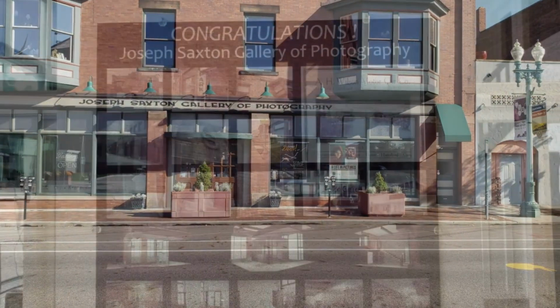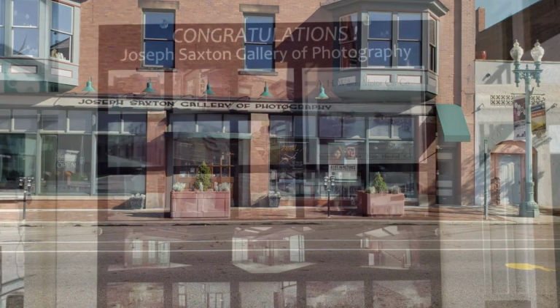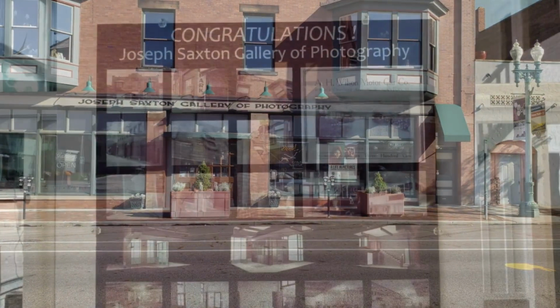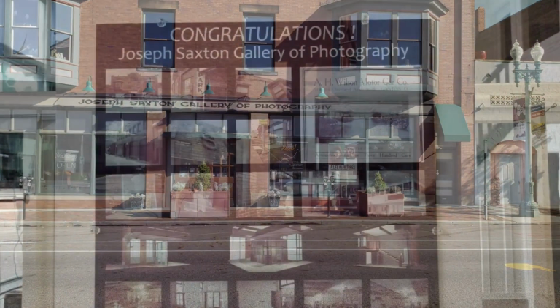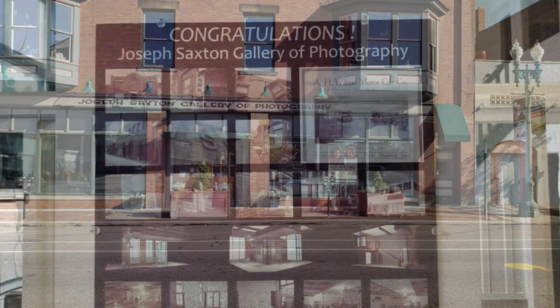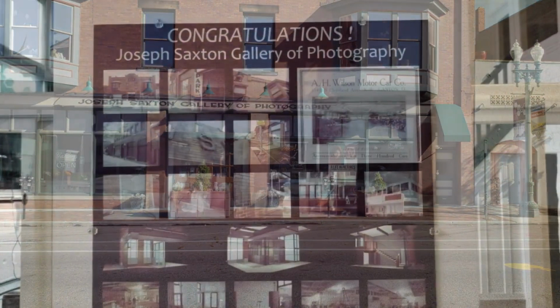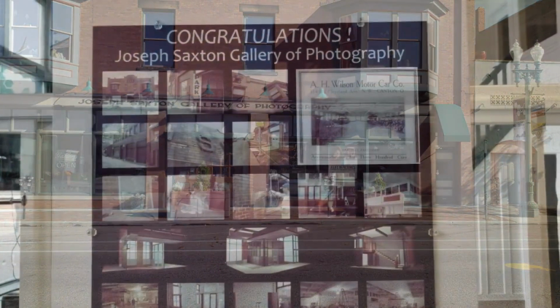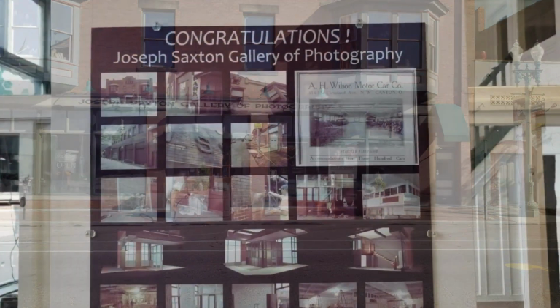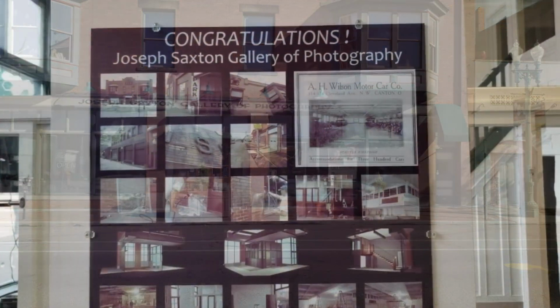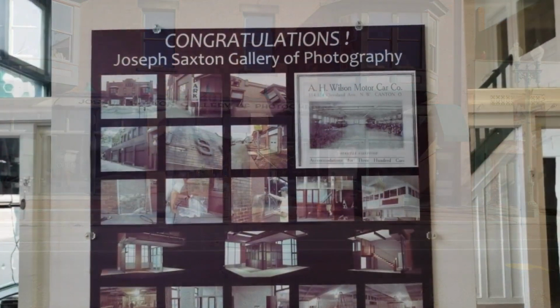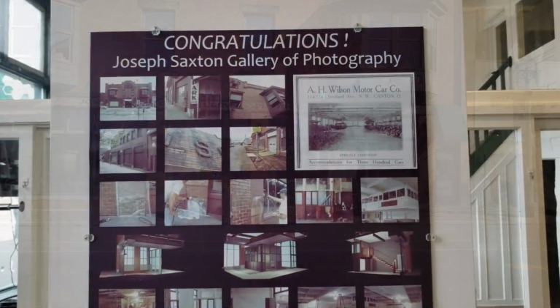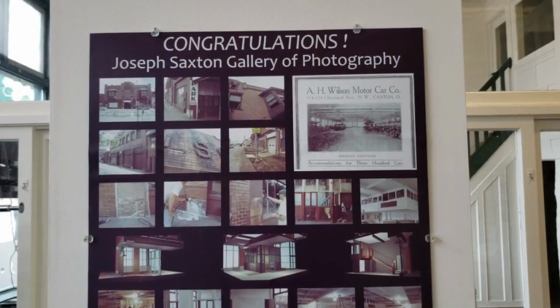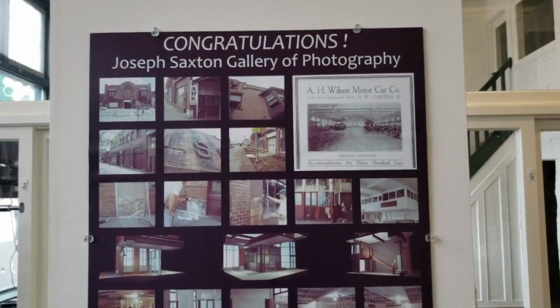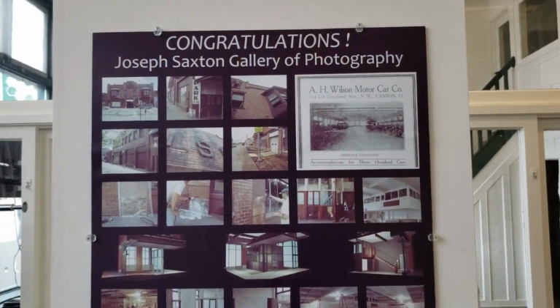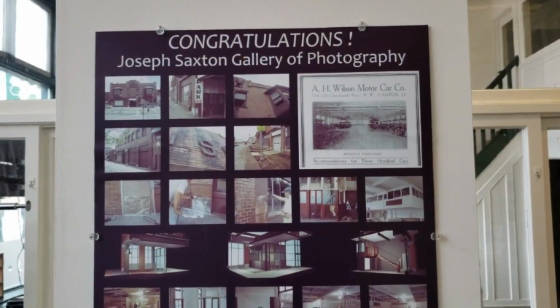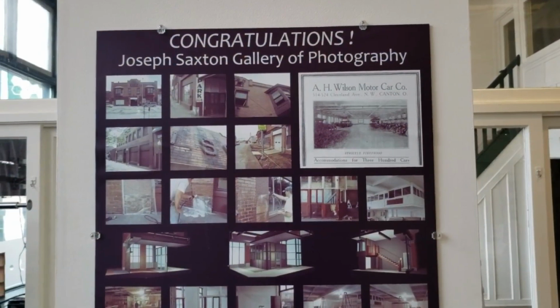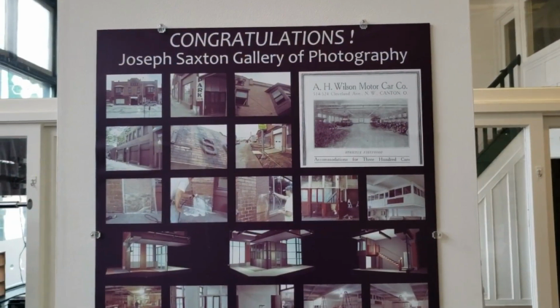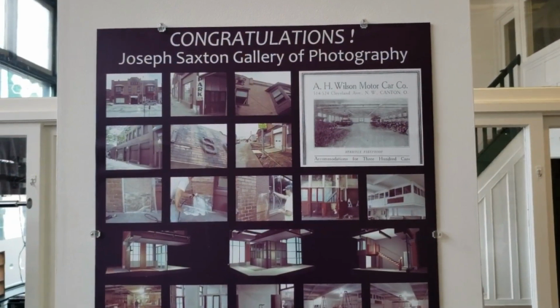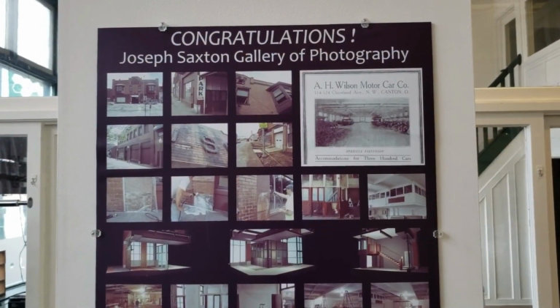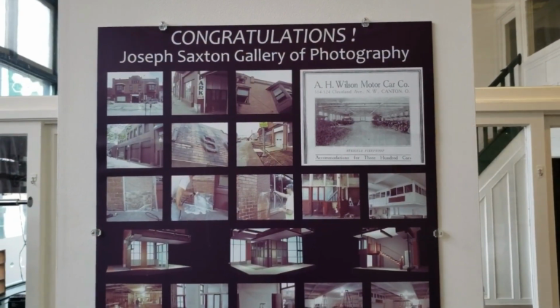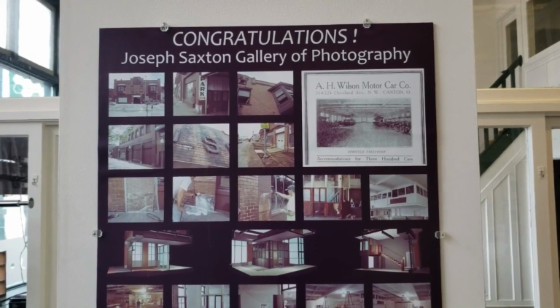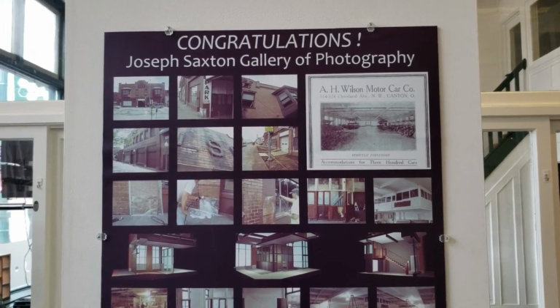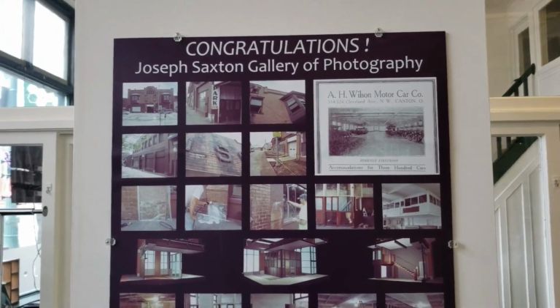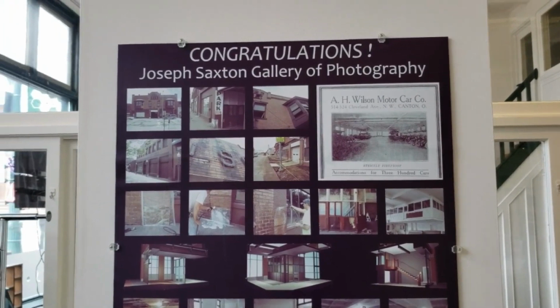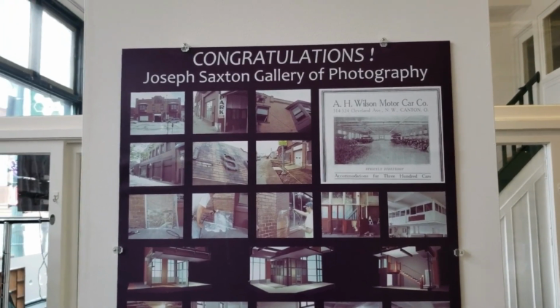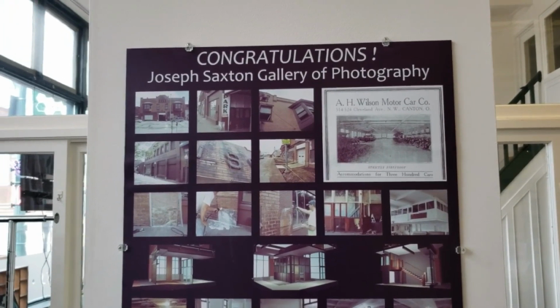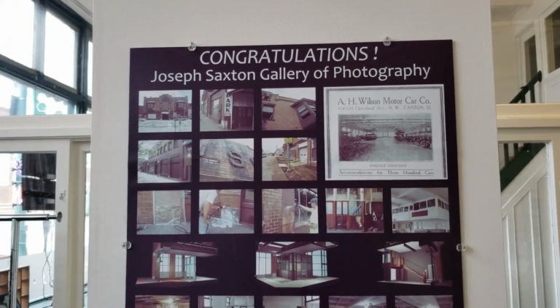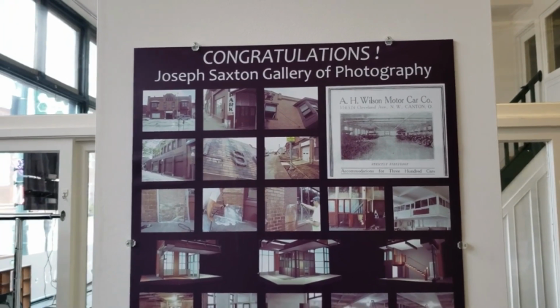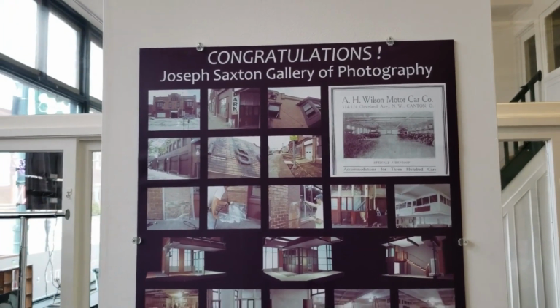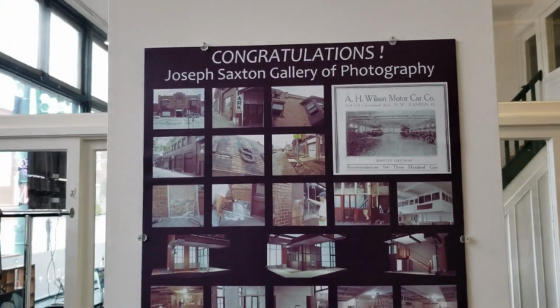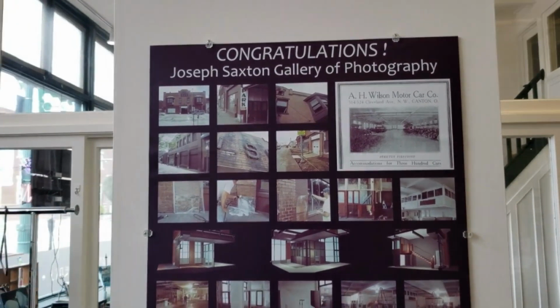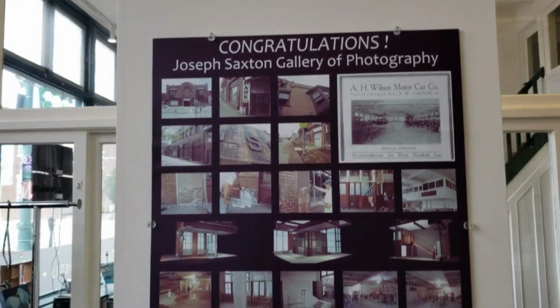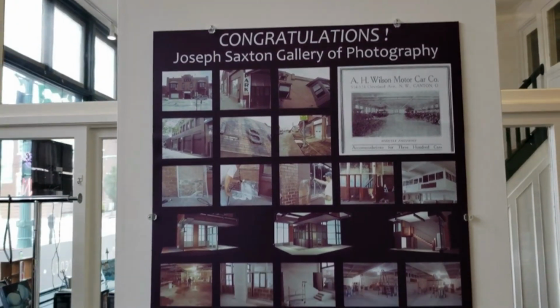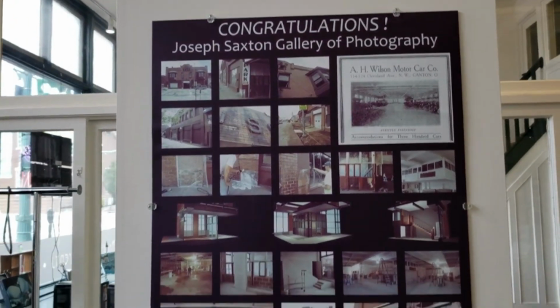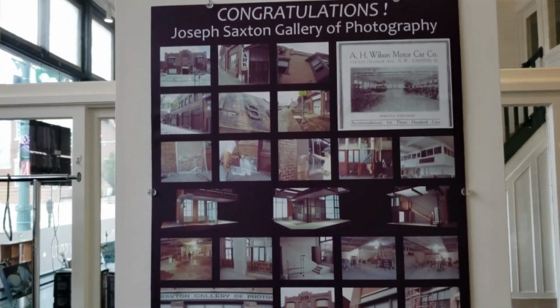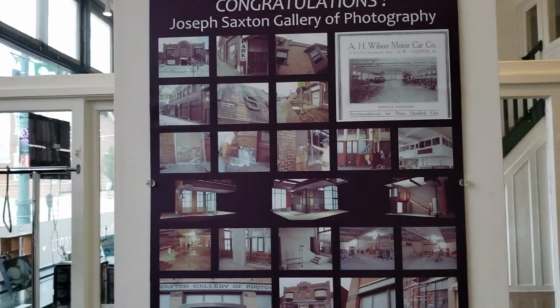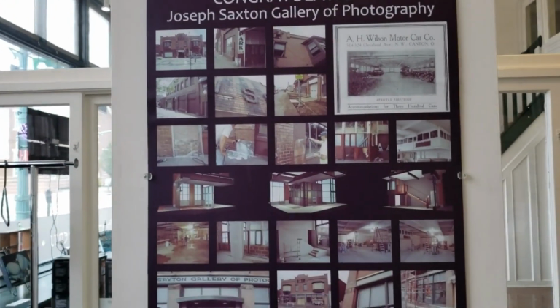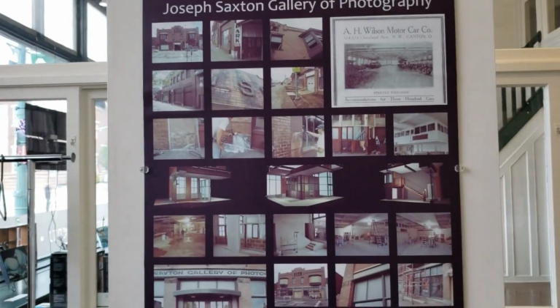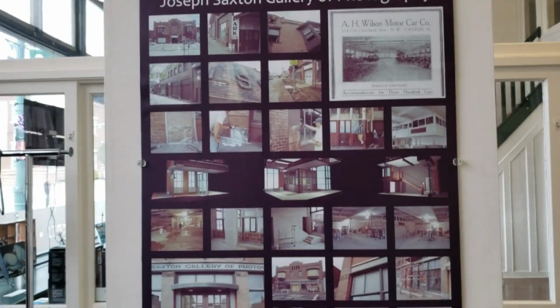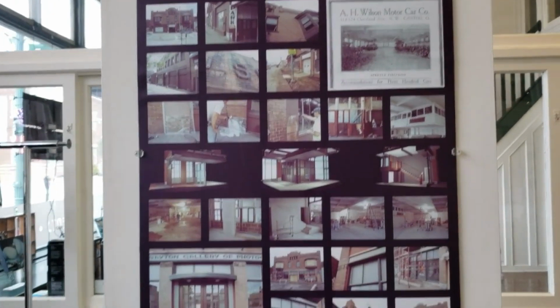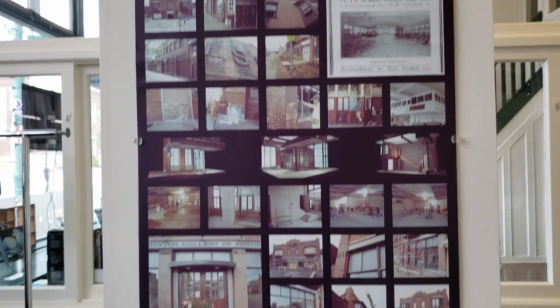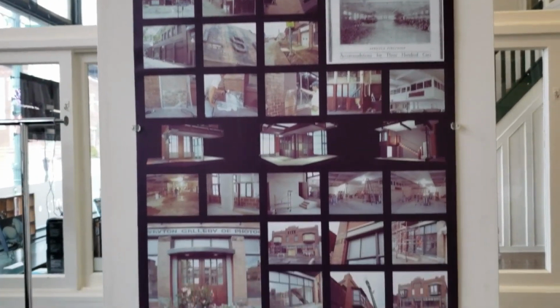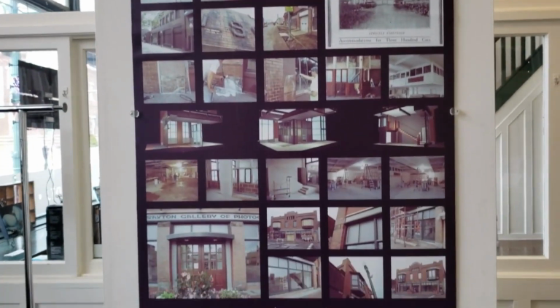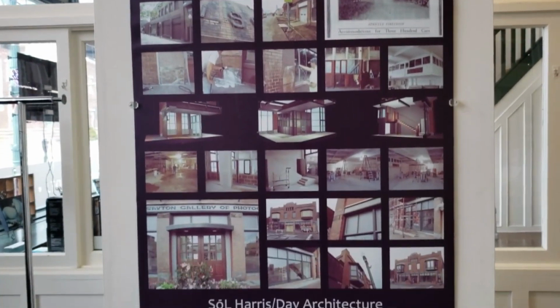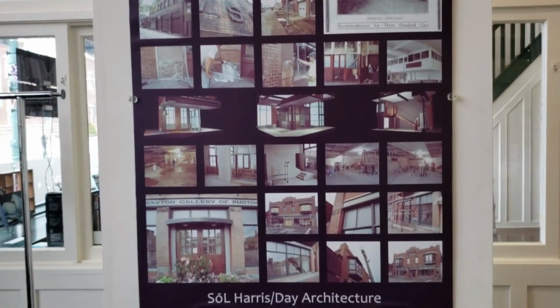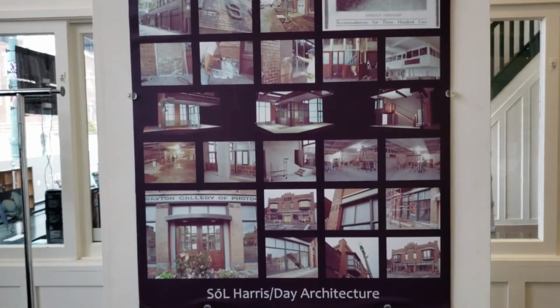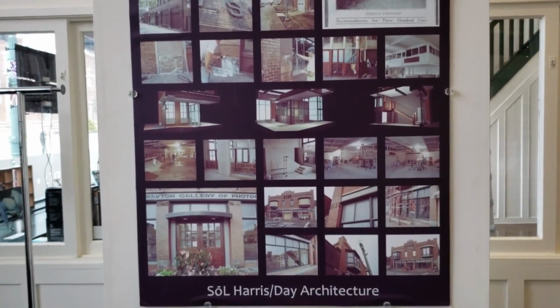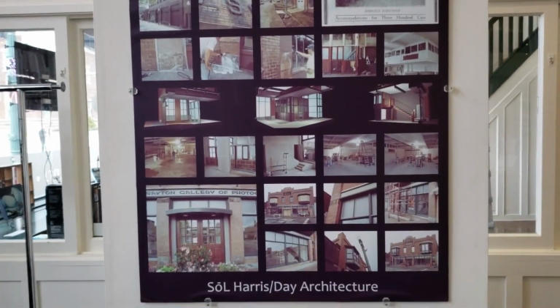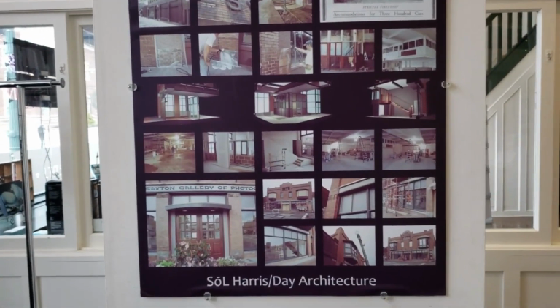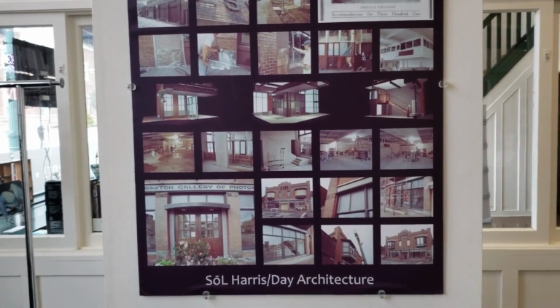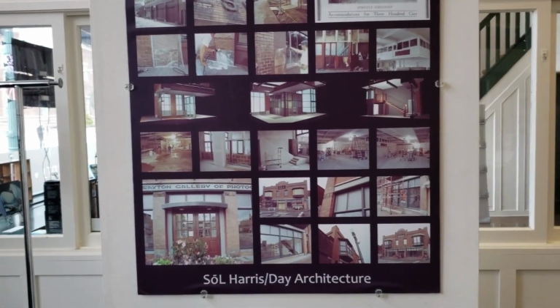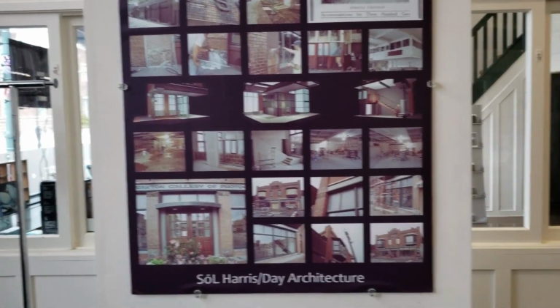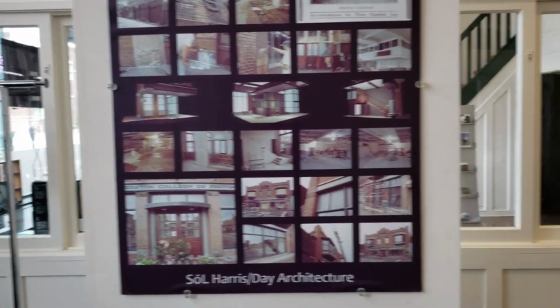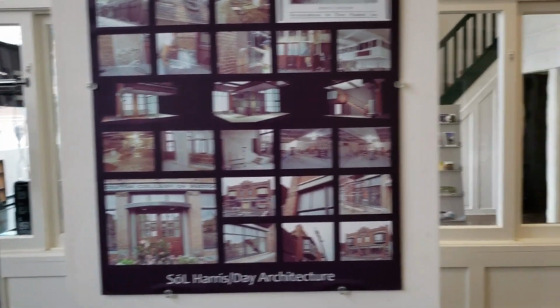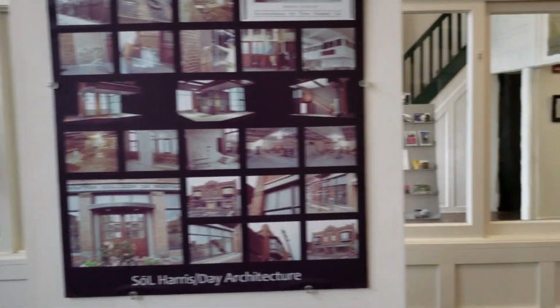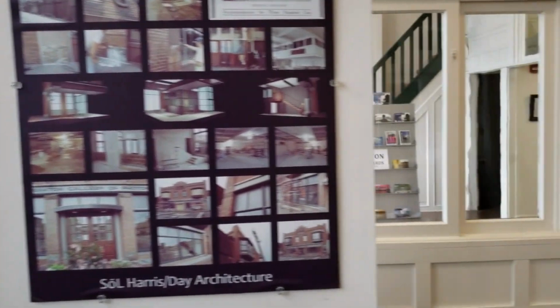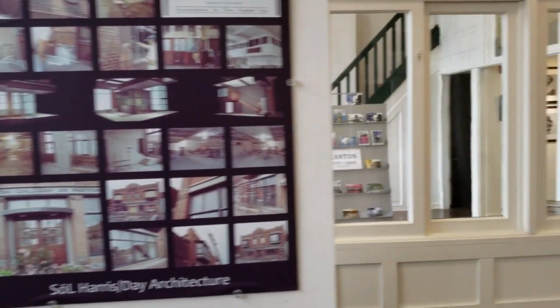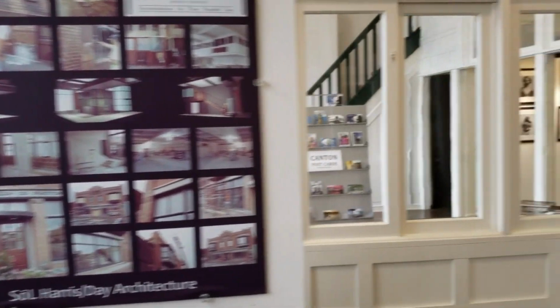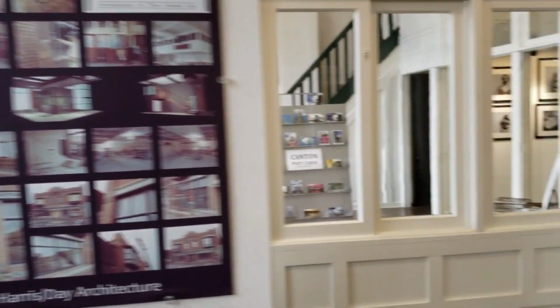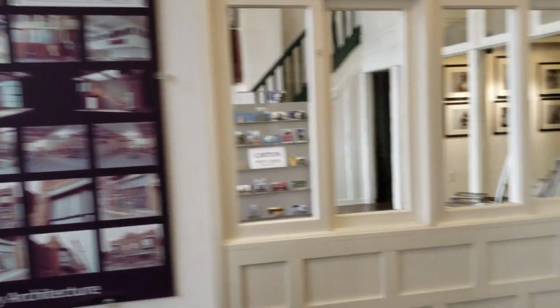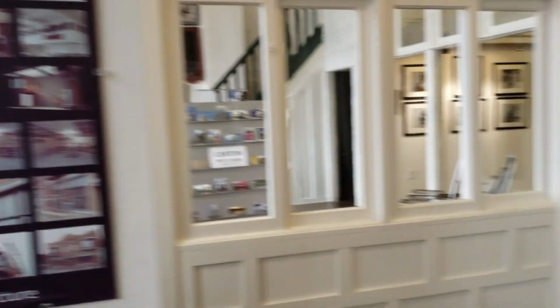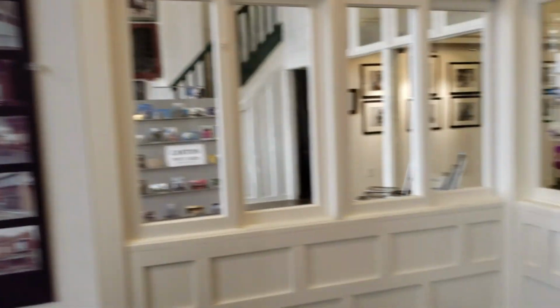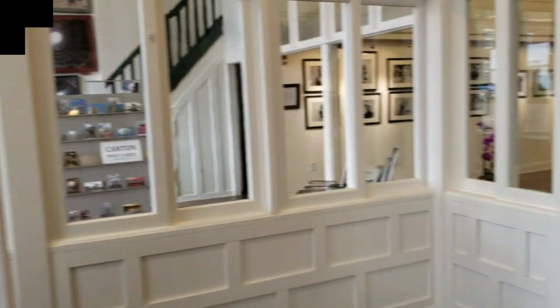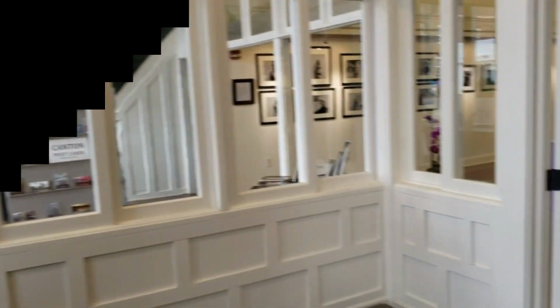I'm in the Joseph Saxton Gallery of Photography, ladies and gentlemen. It sounds fantastic in here and it looks great.